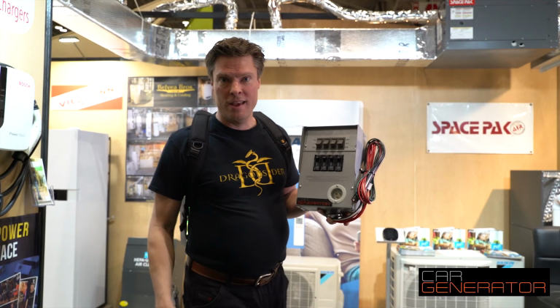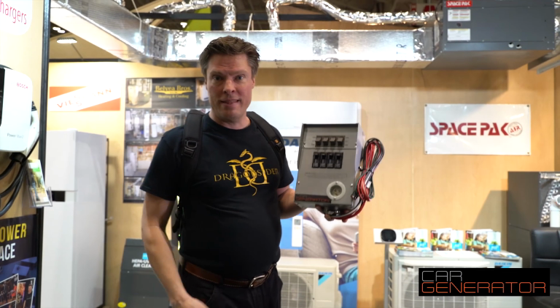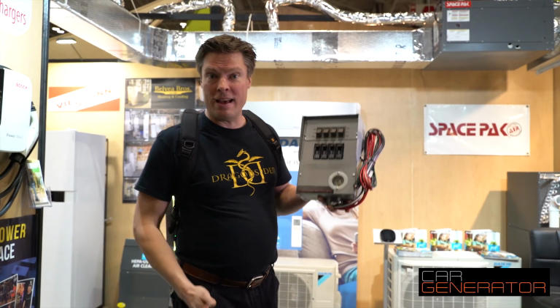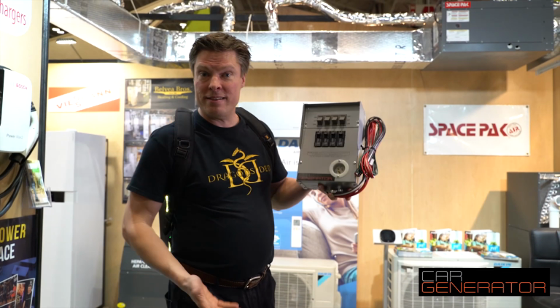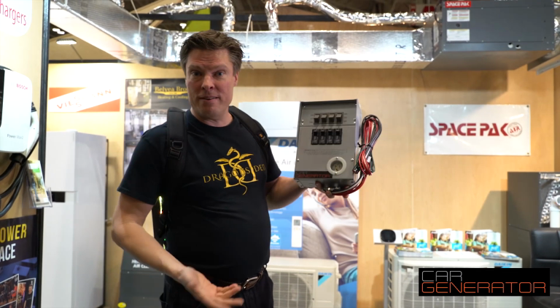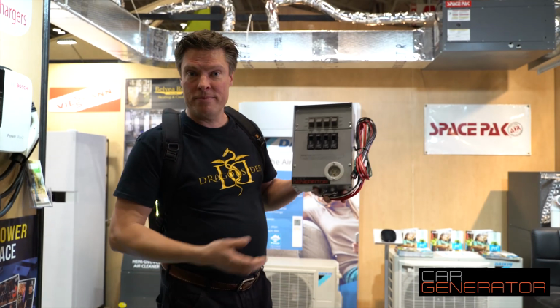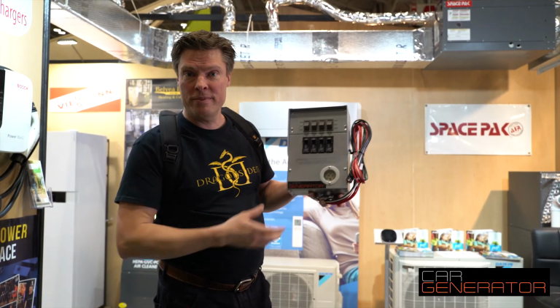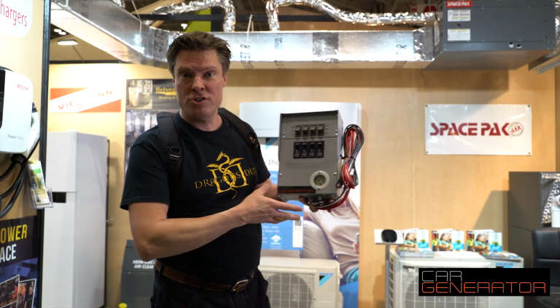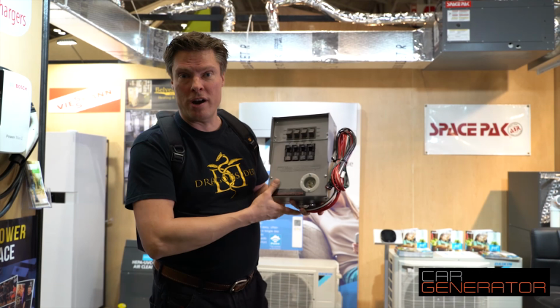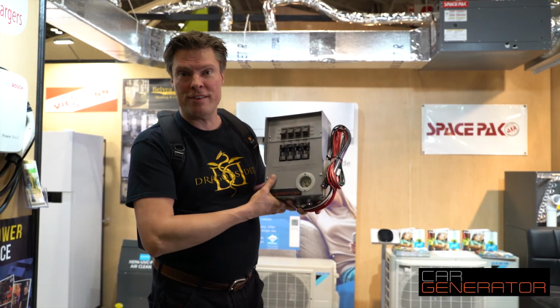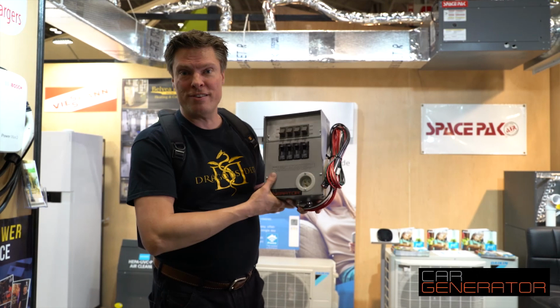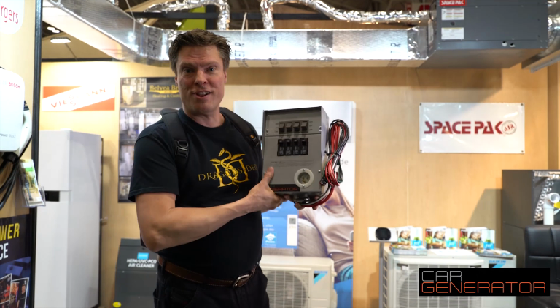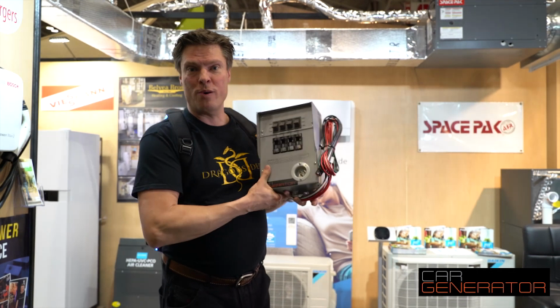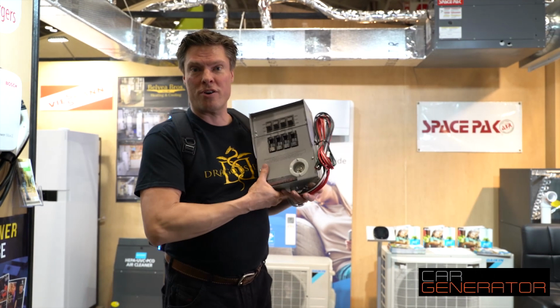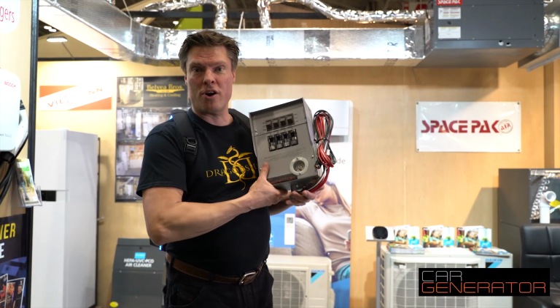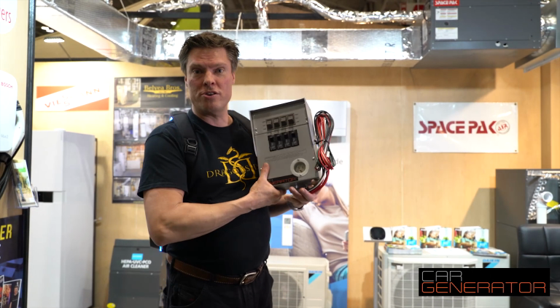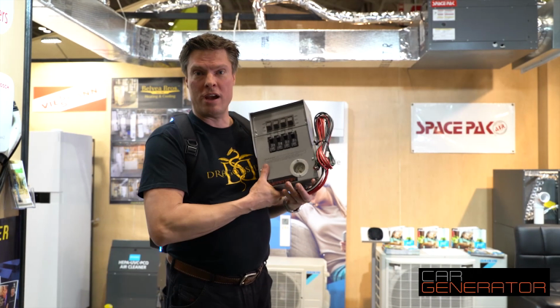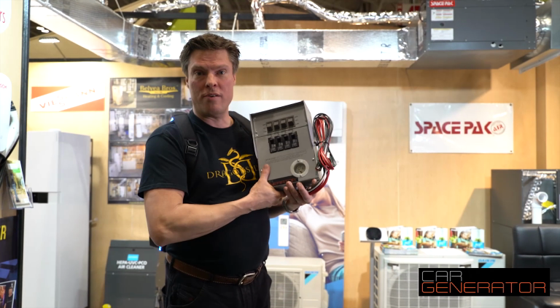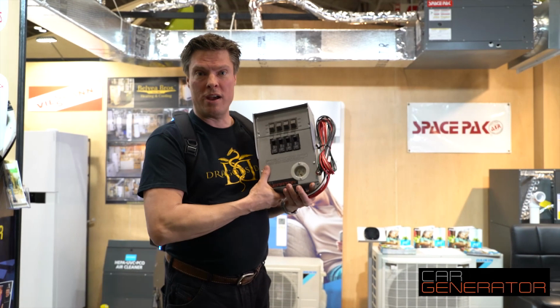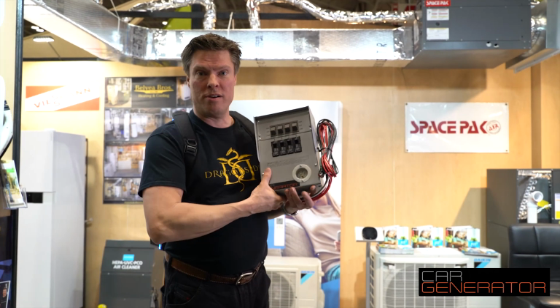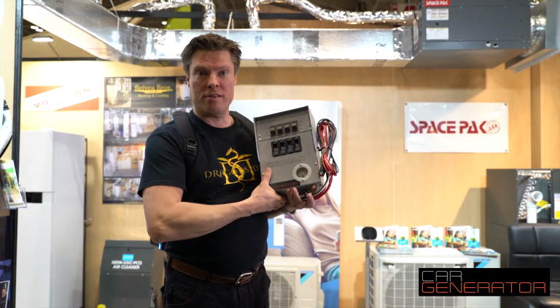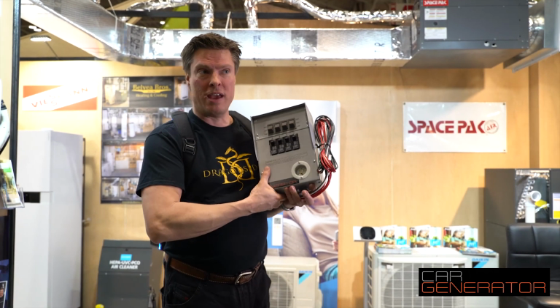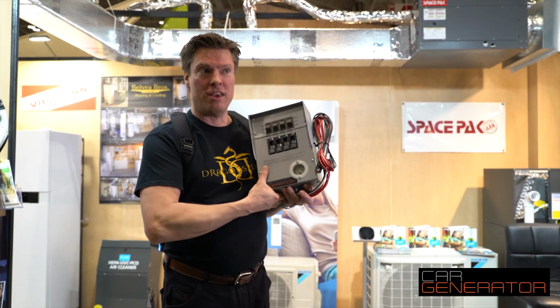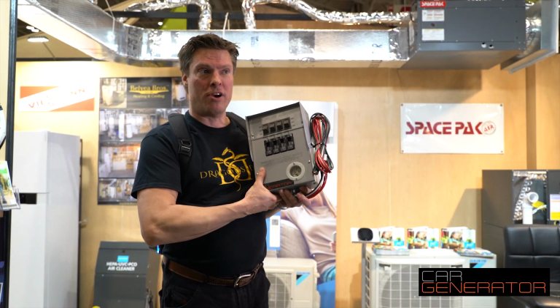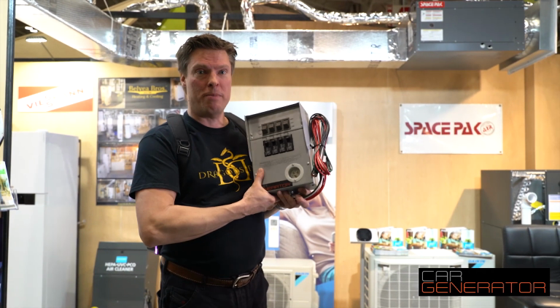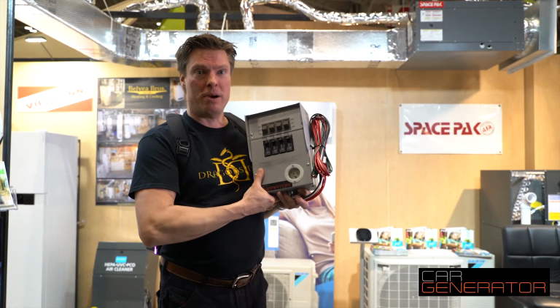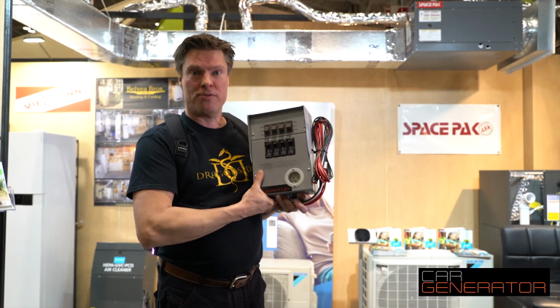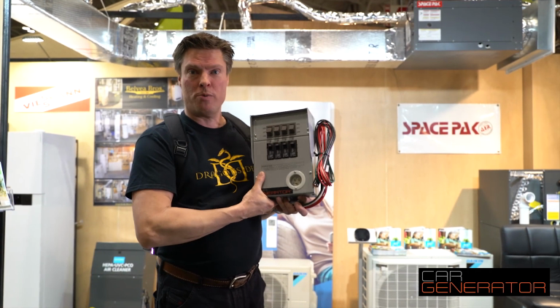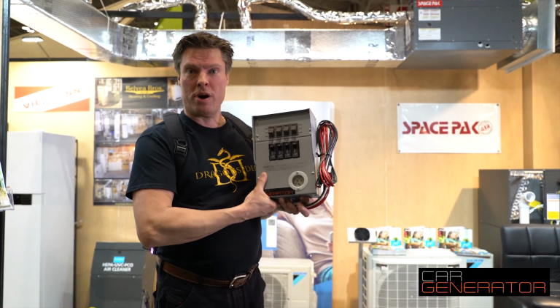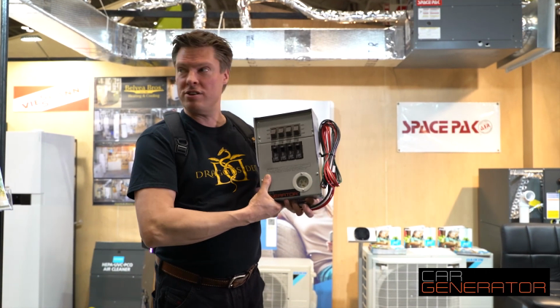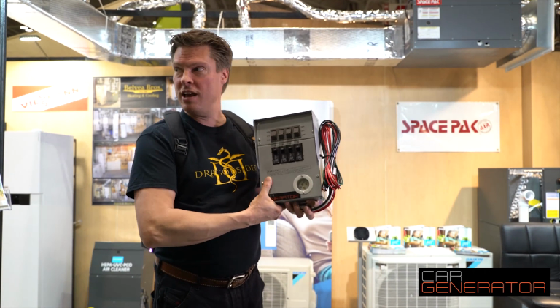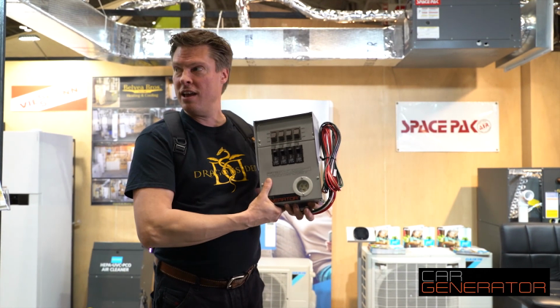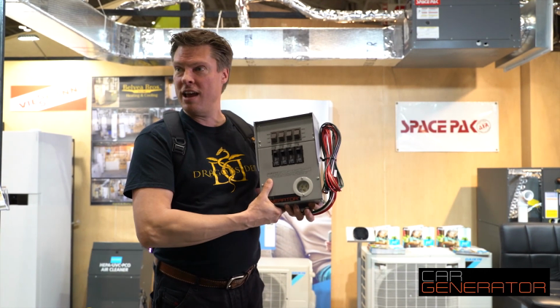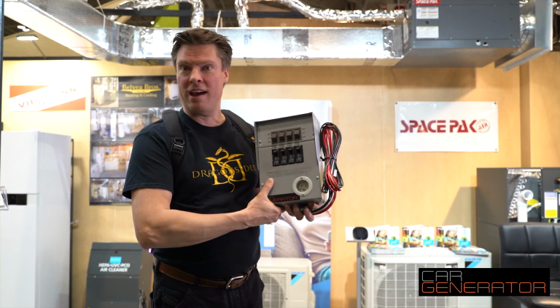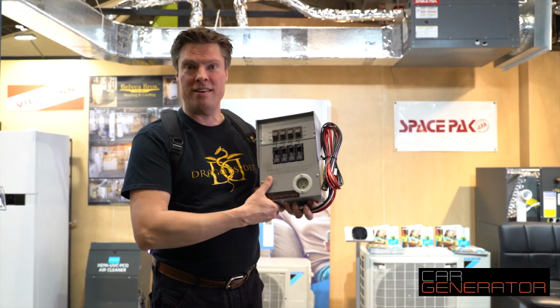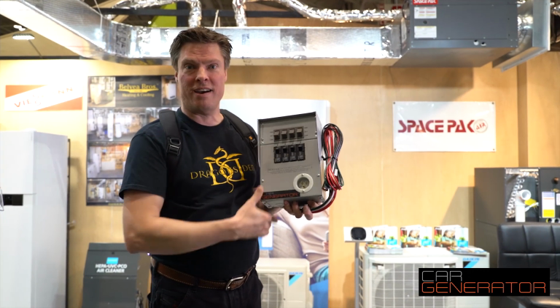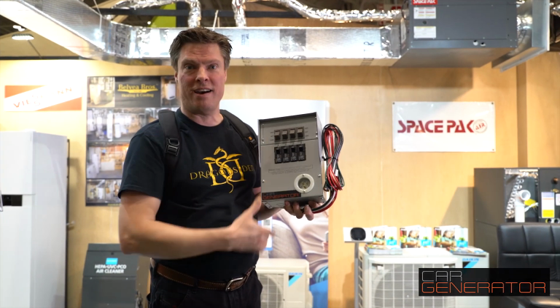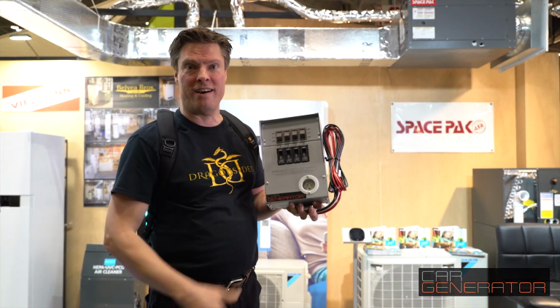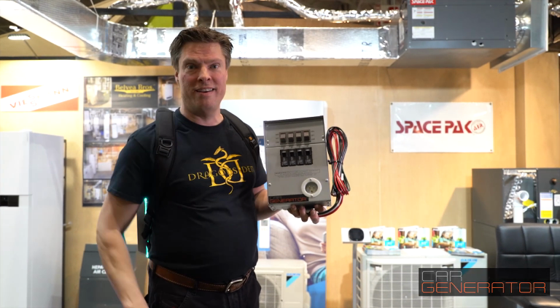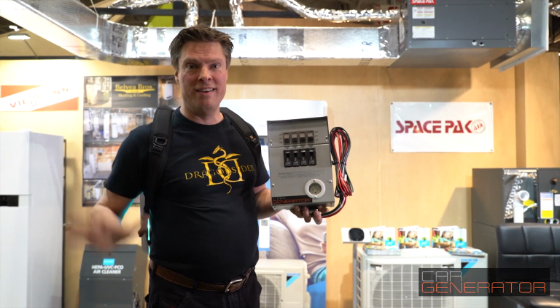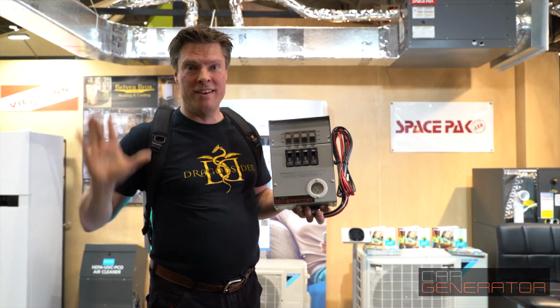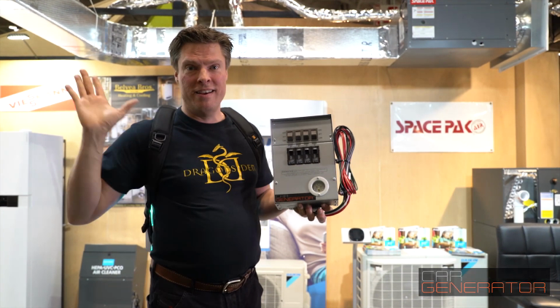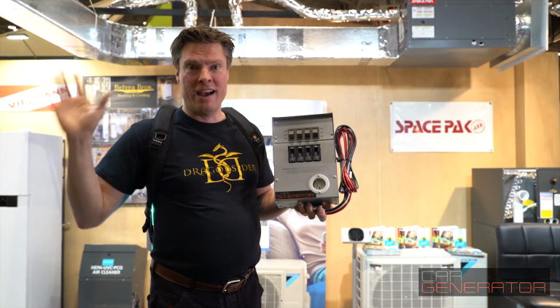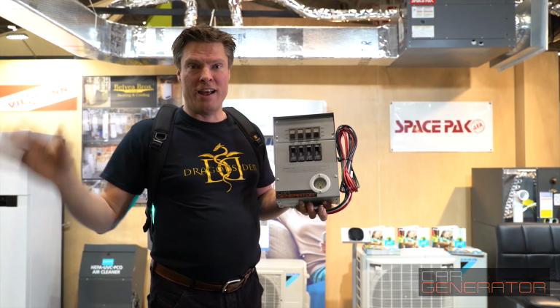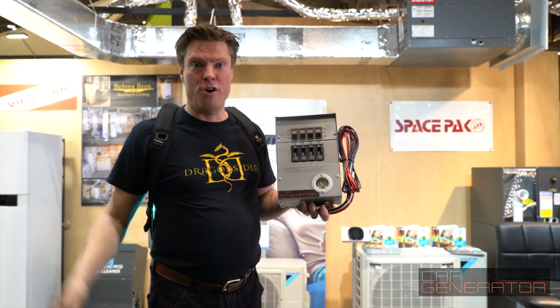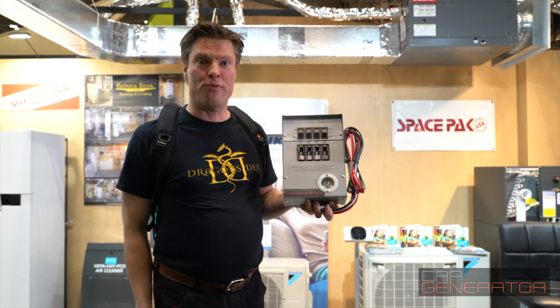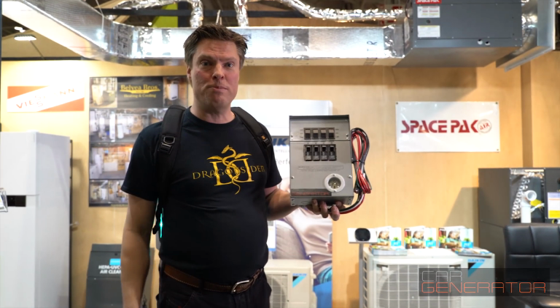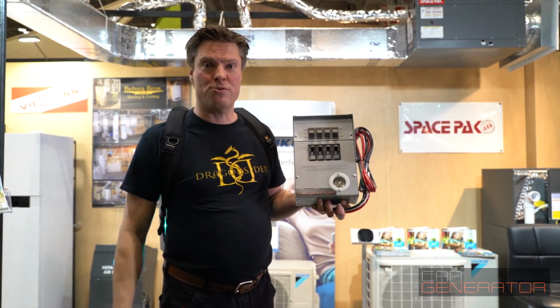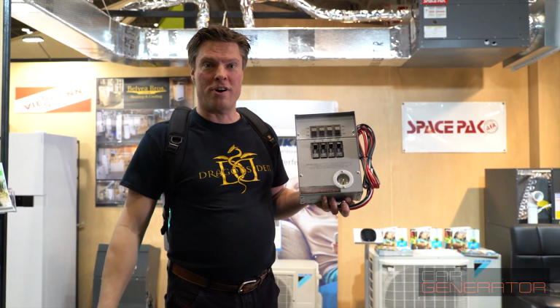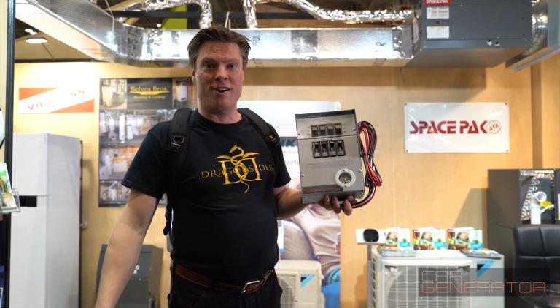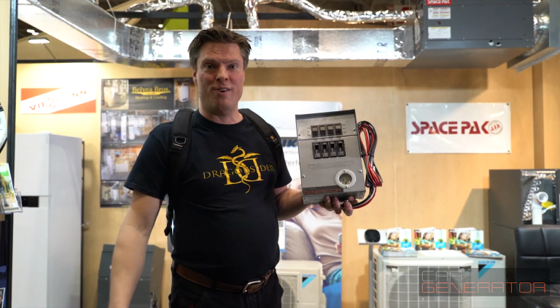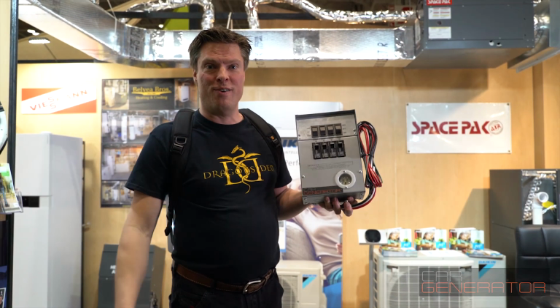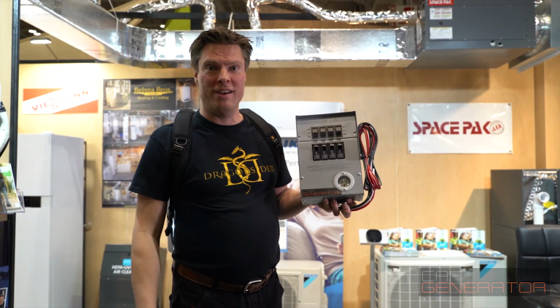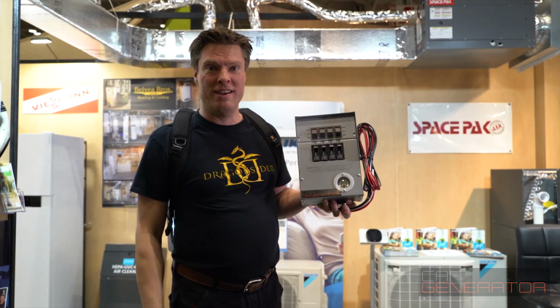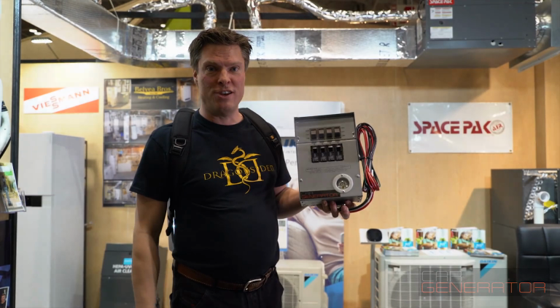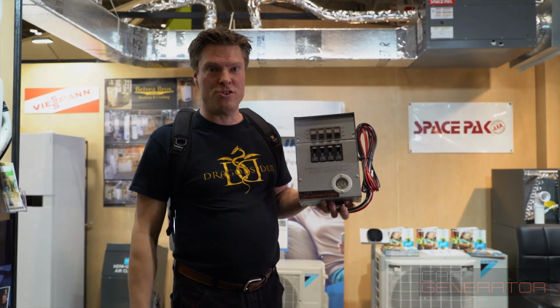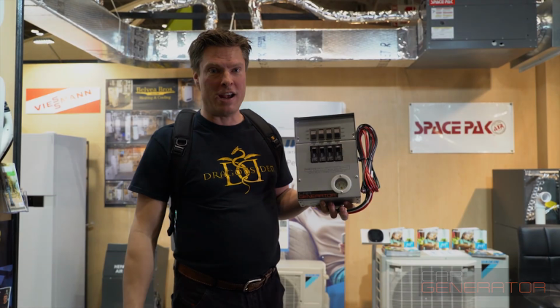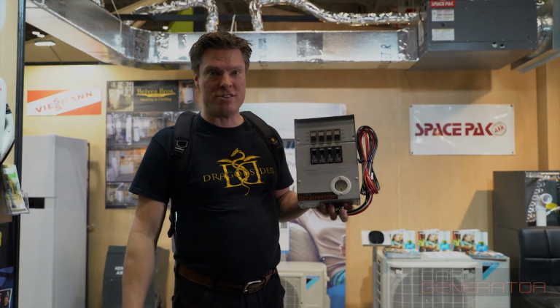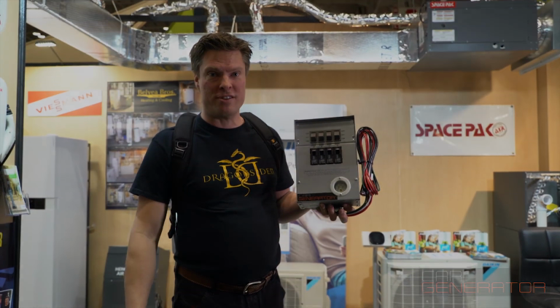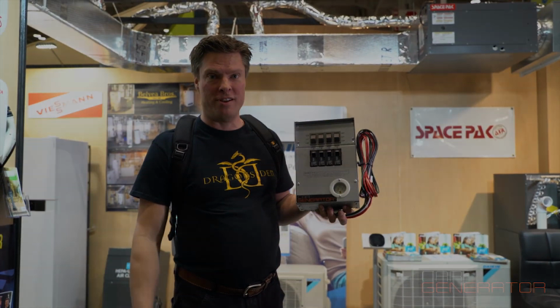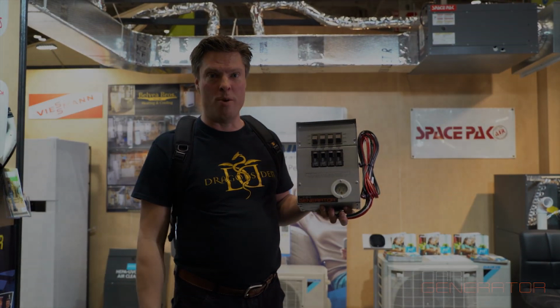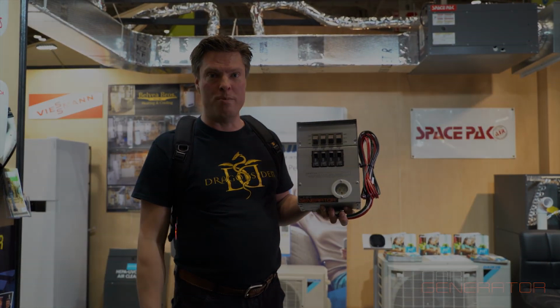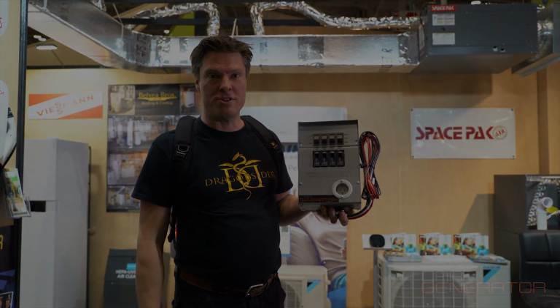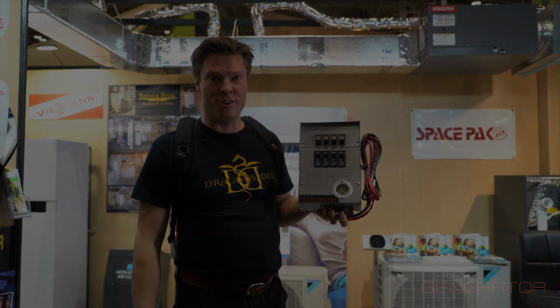That's it. Jonathan Schlow with Car Generator. Thank you very much for watching, and hello from the Toronto International Home Show.